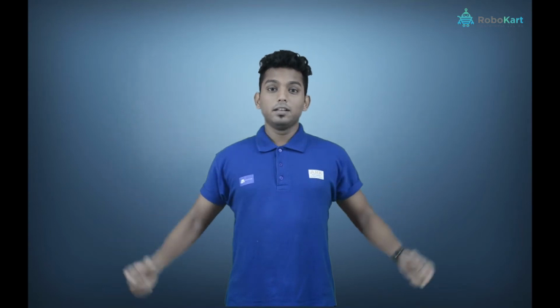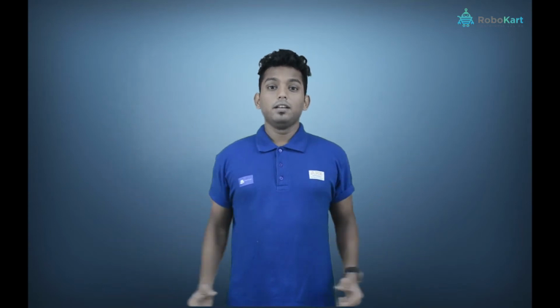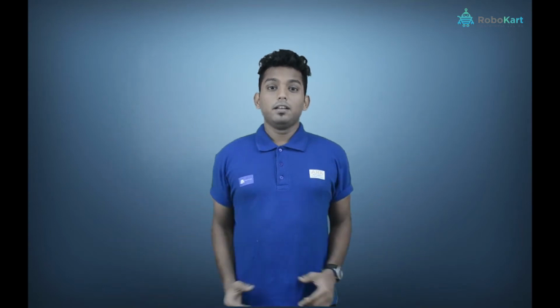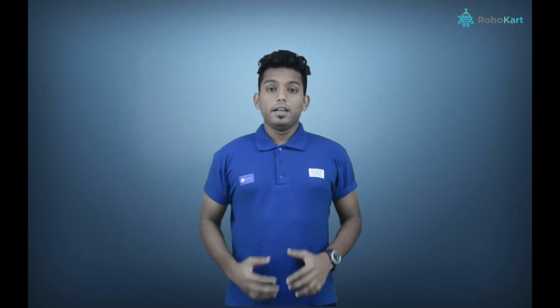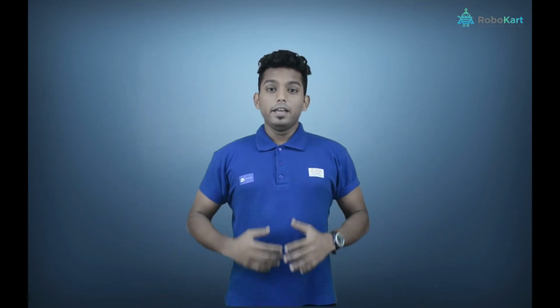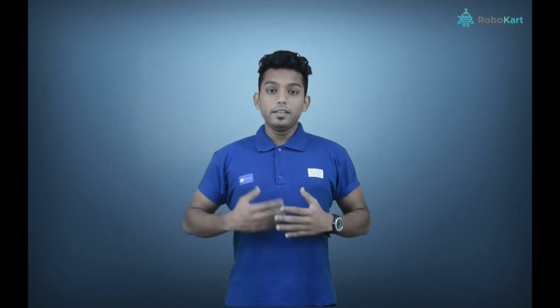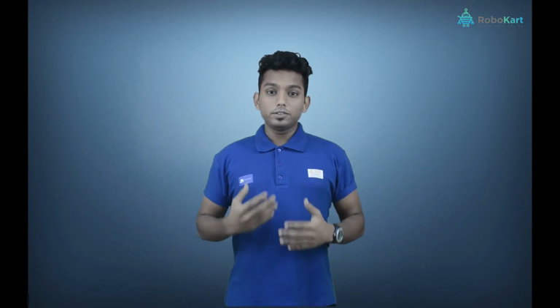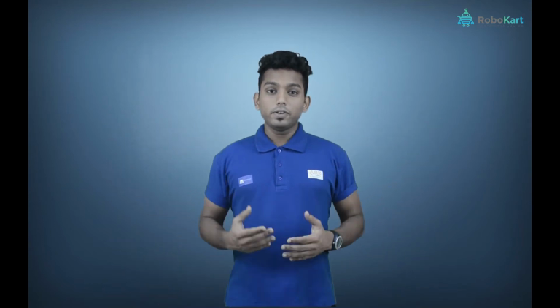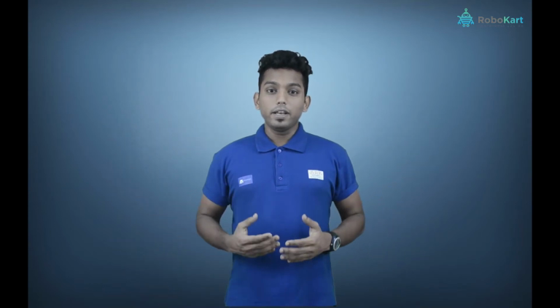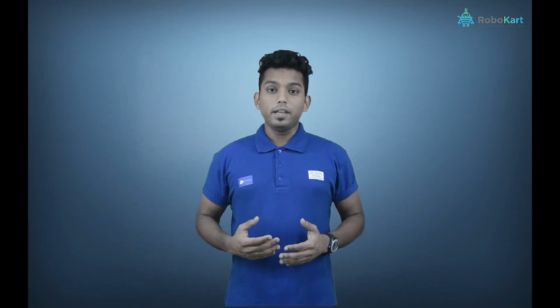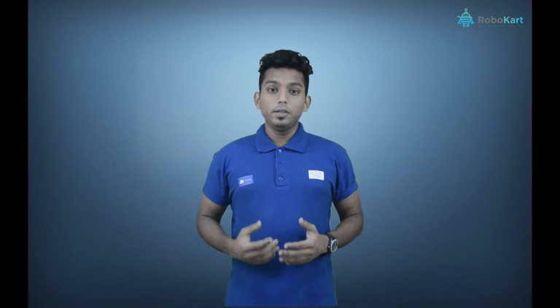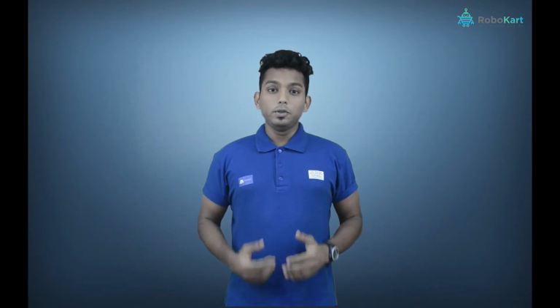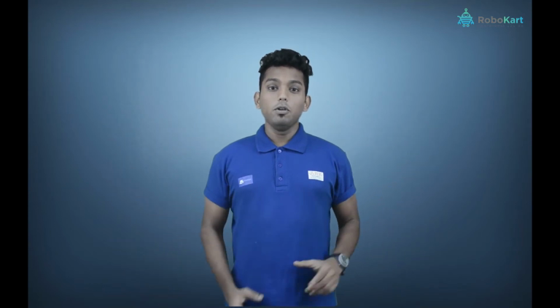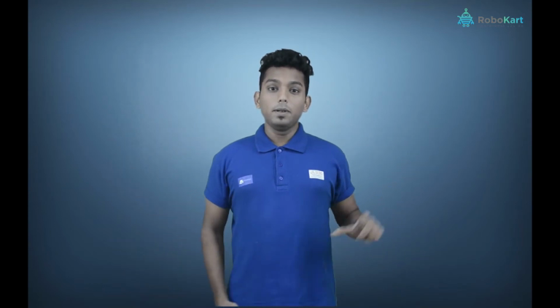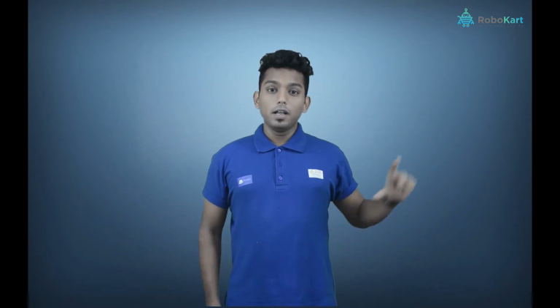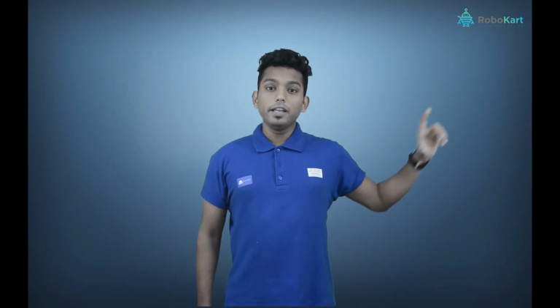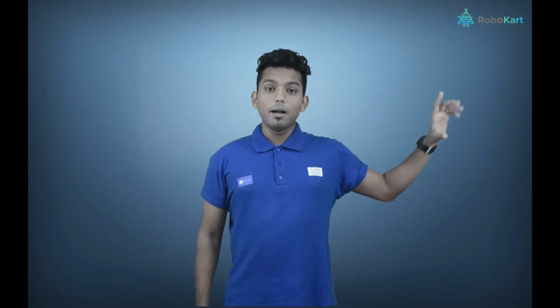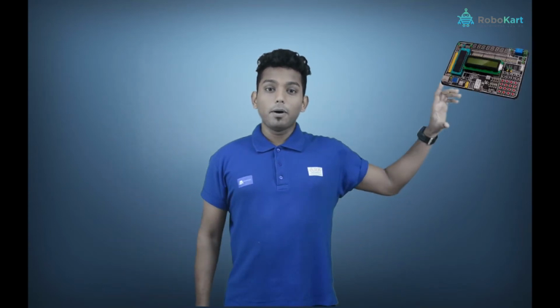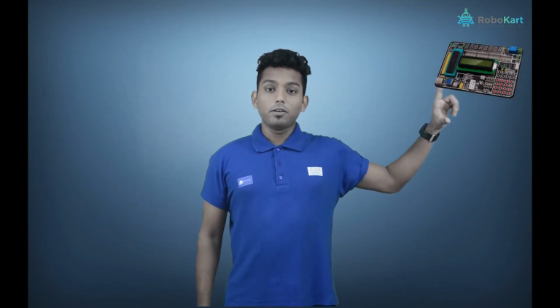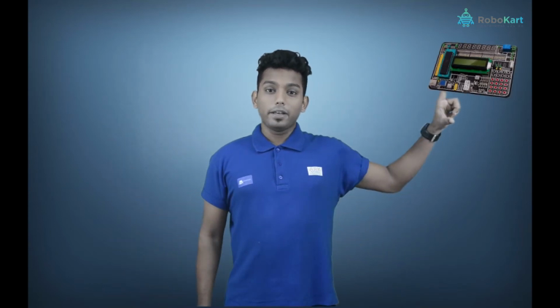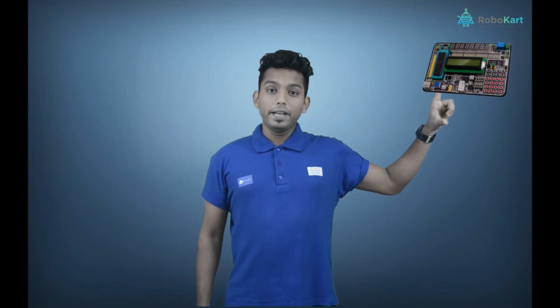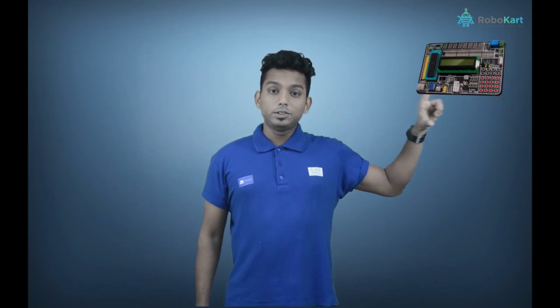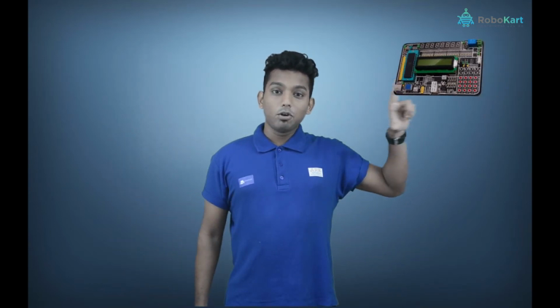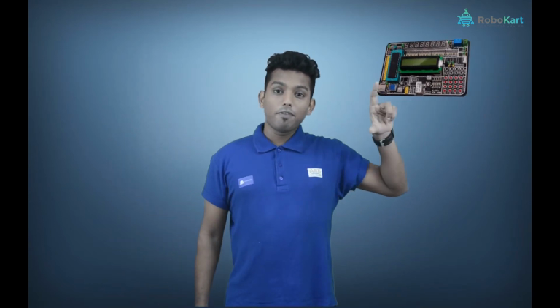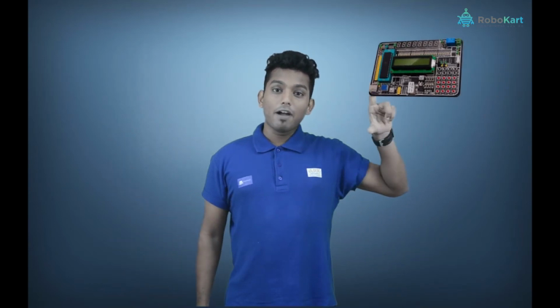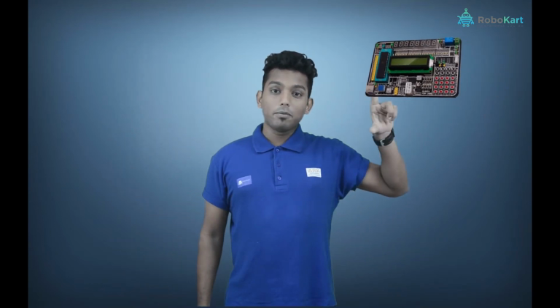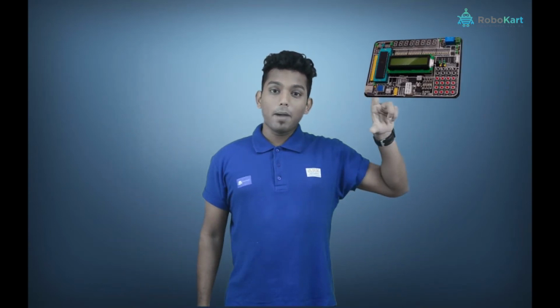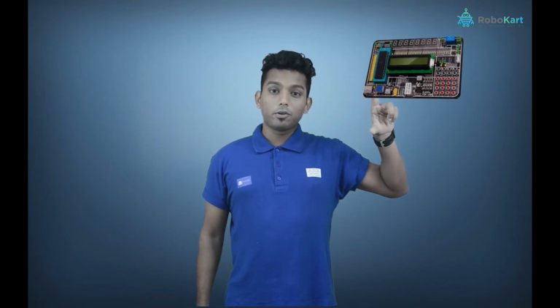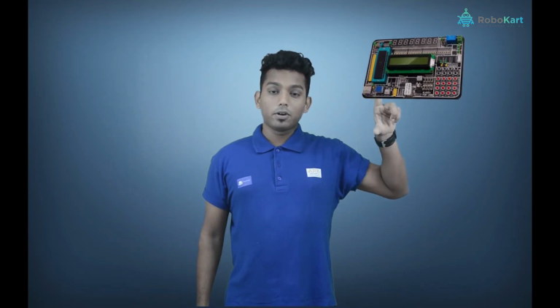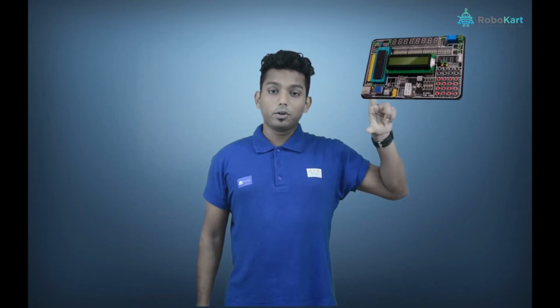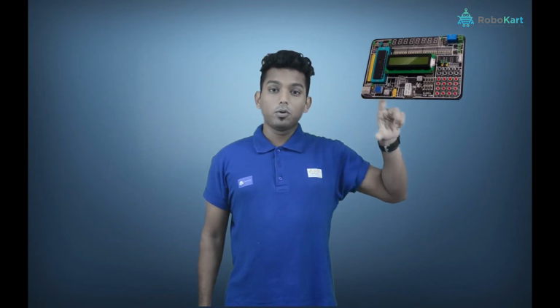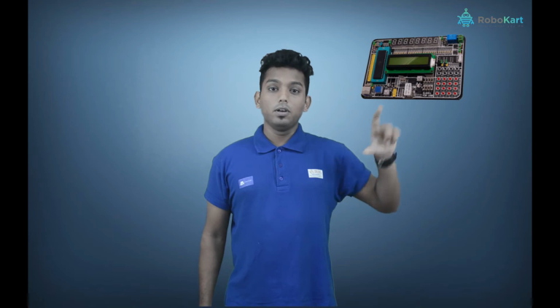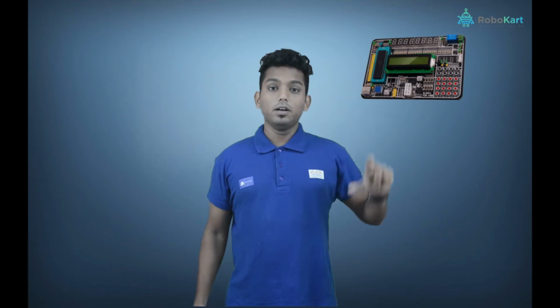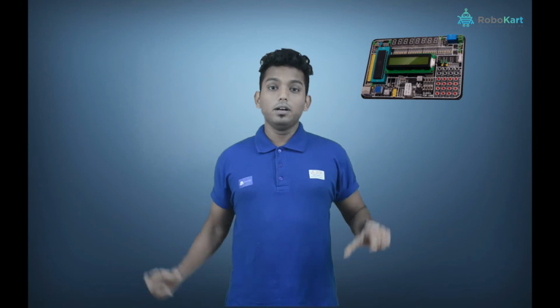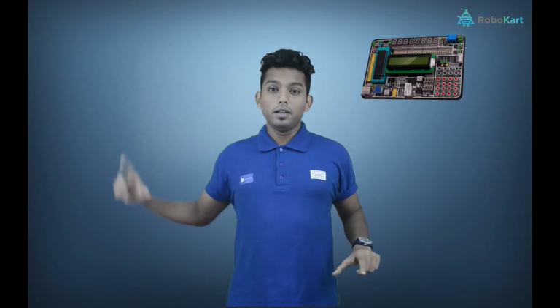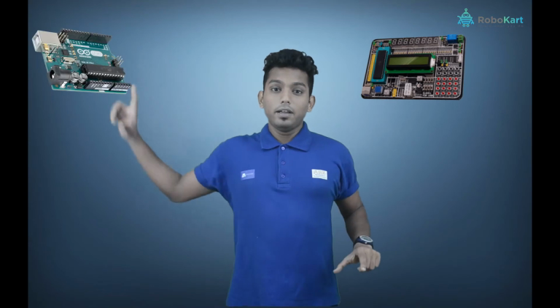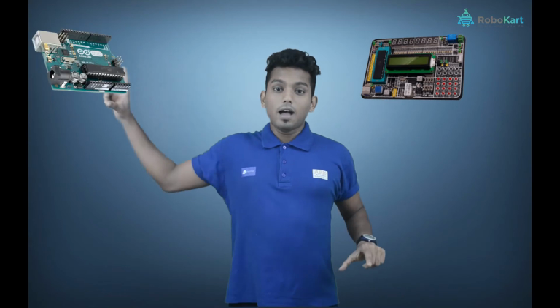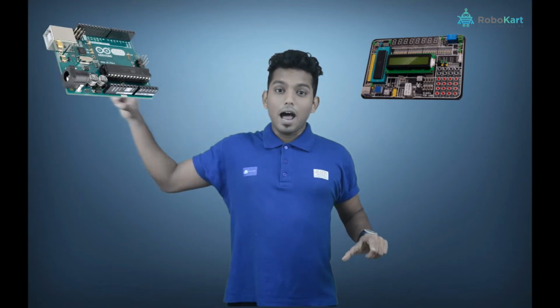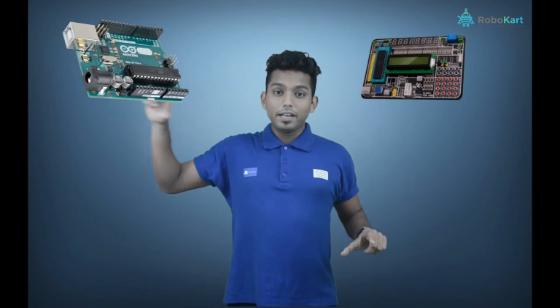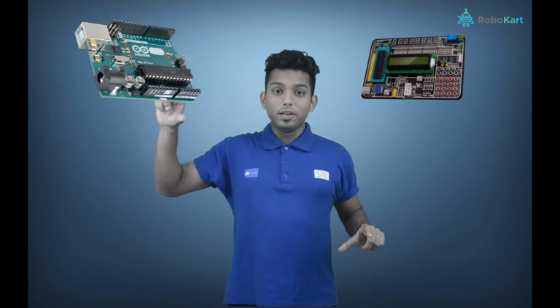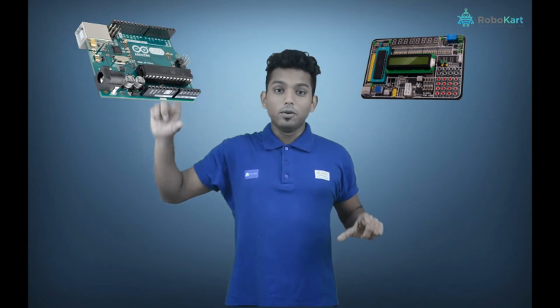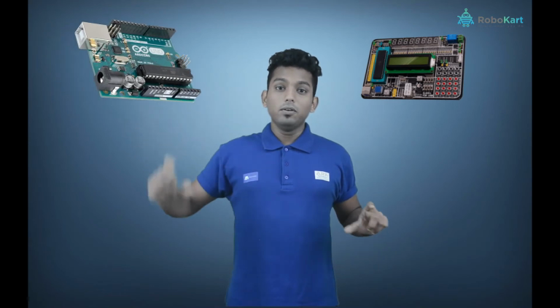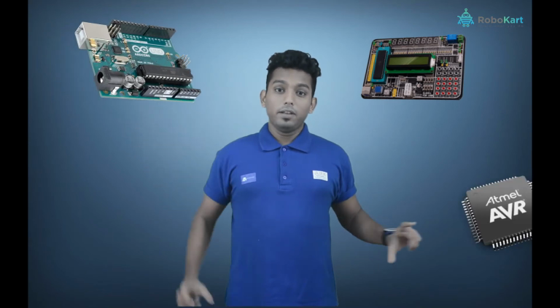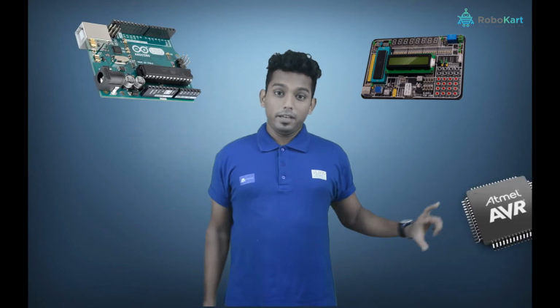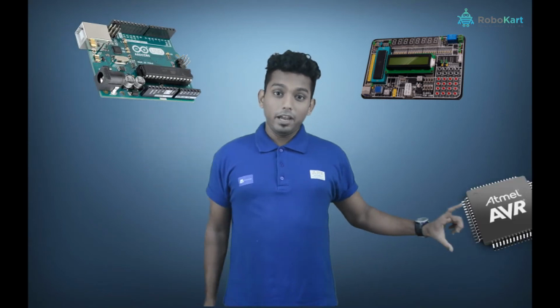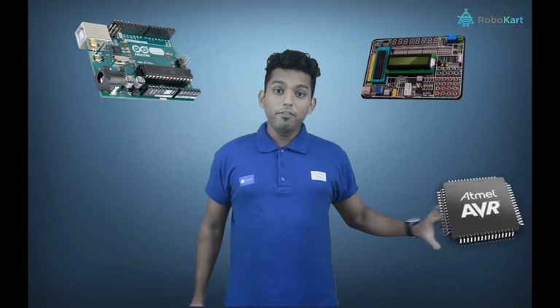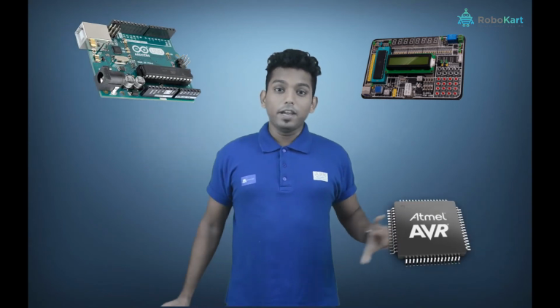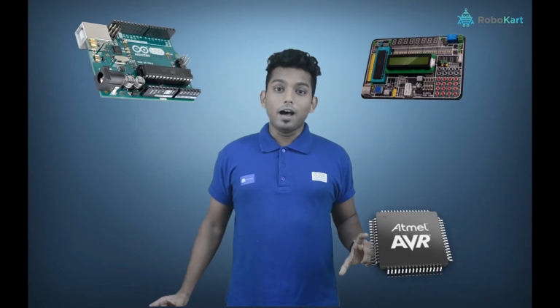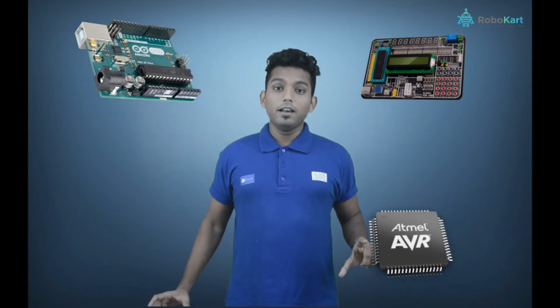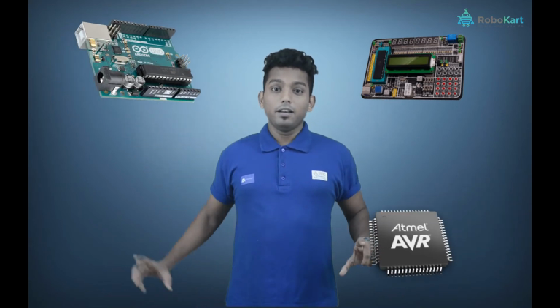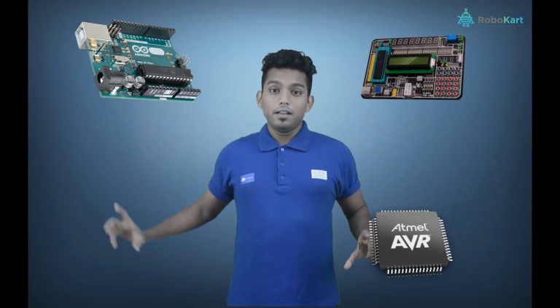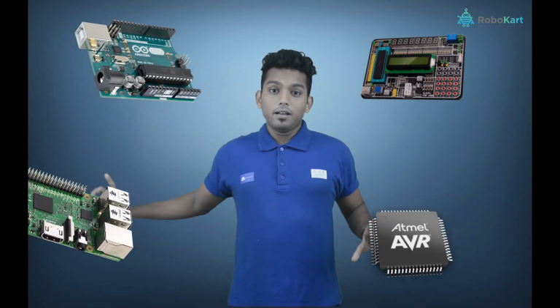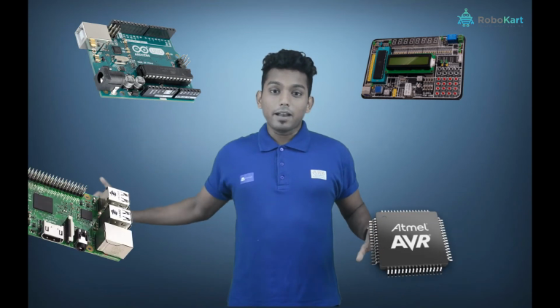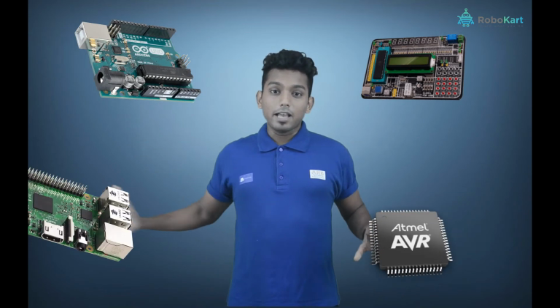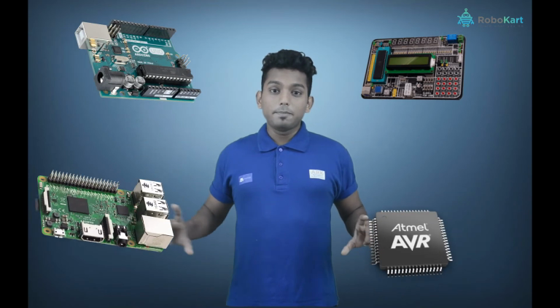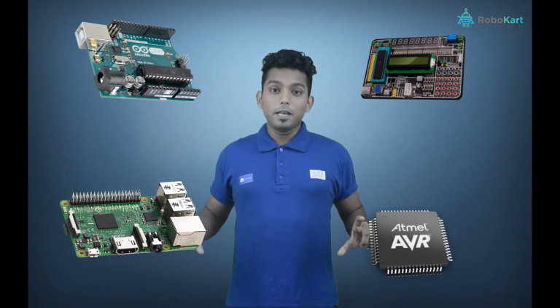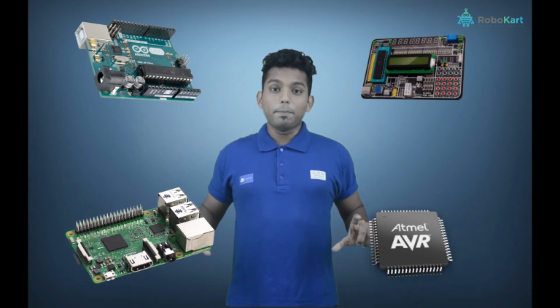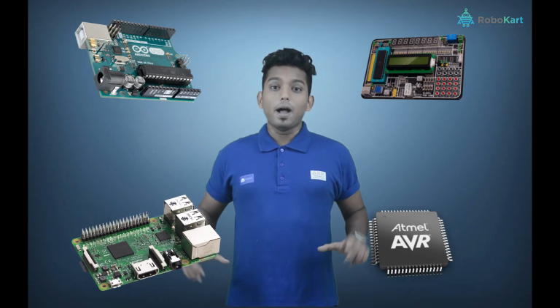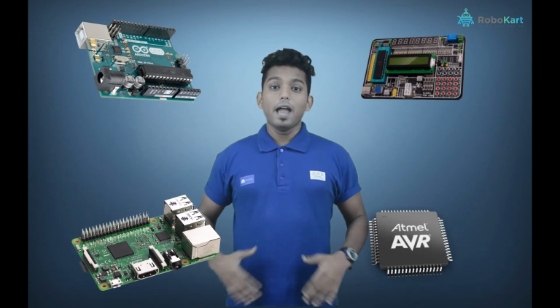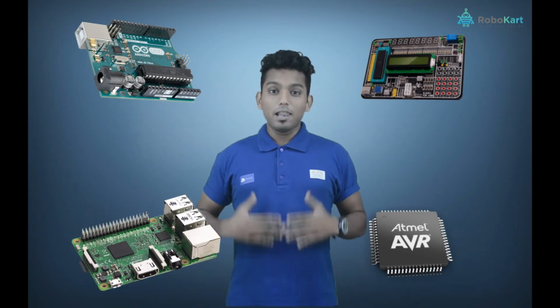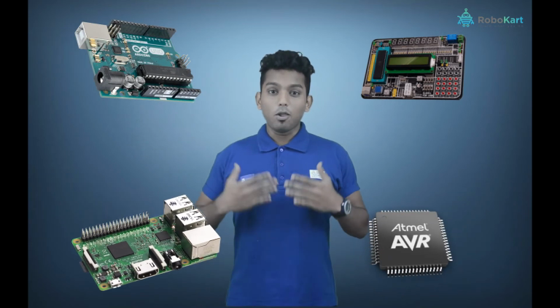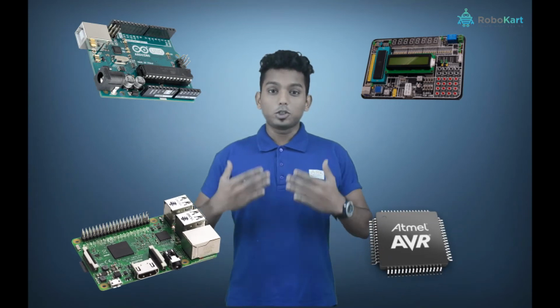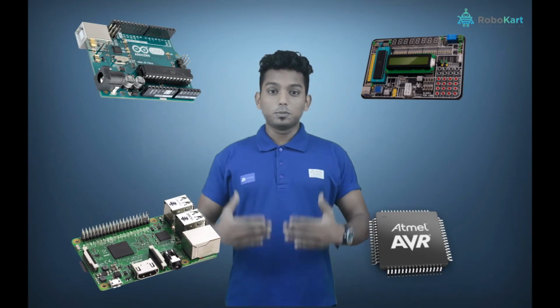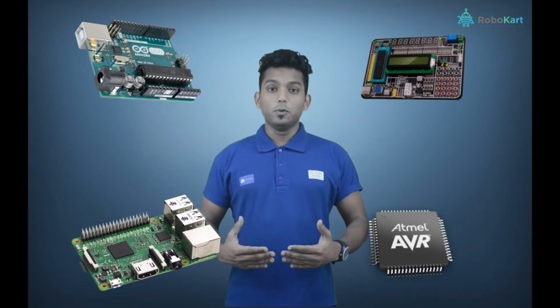In this training, you will be learning about 8051 Microcontroller, Arduino, AVR, Raspberry Pi and lots more.